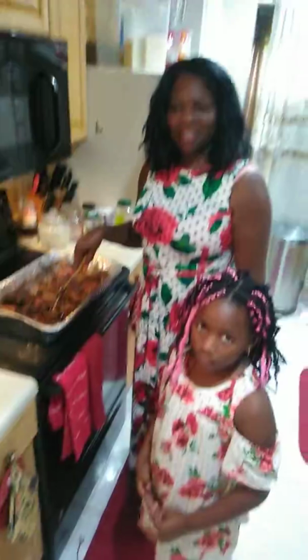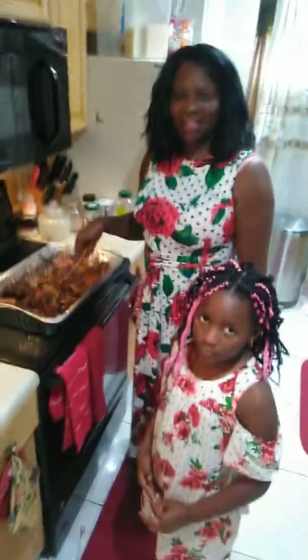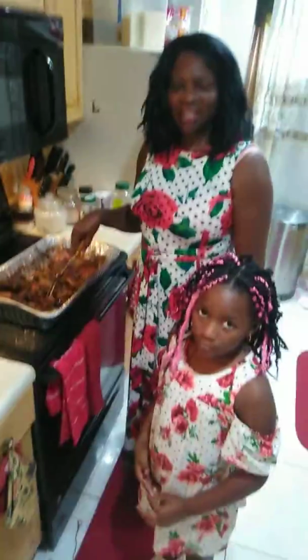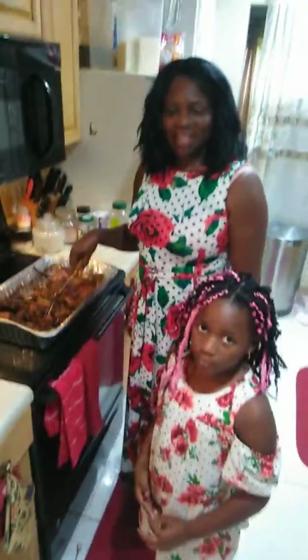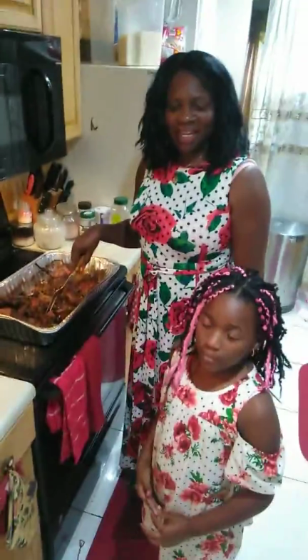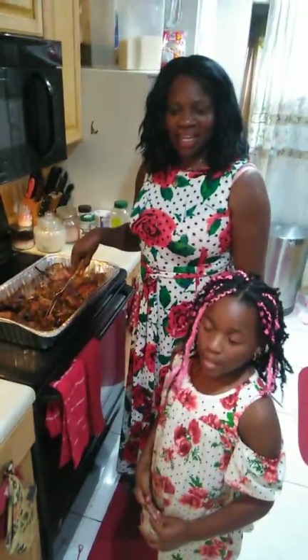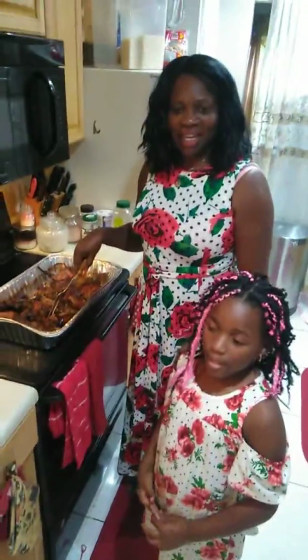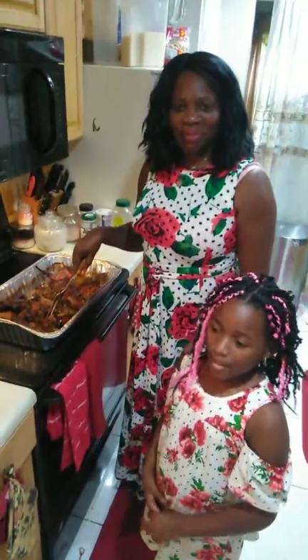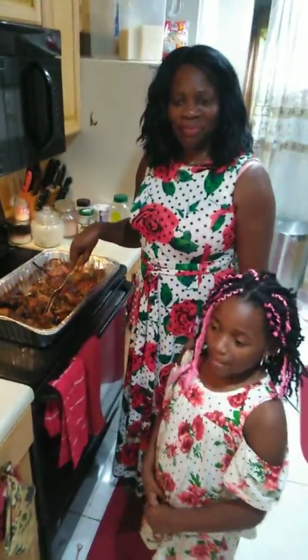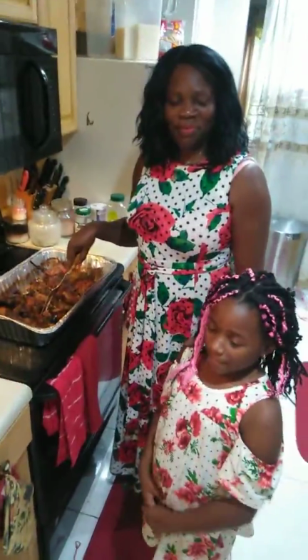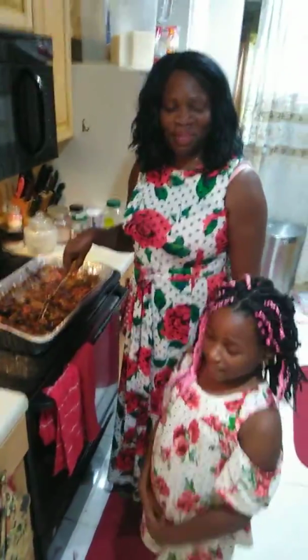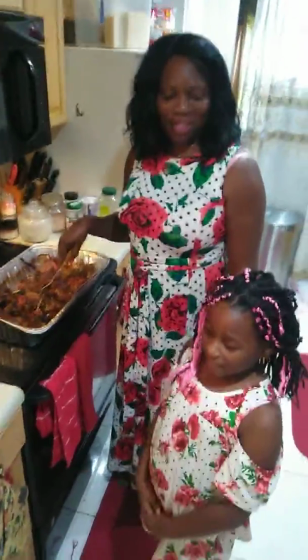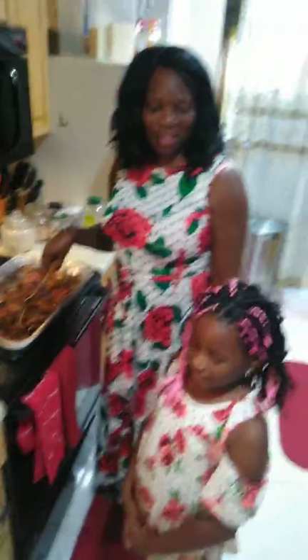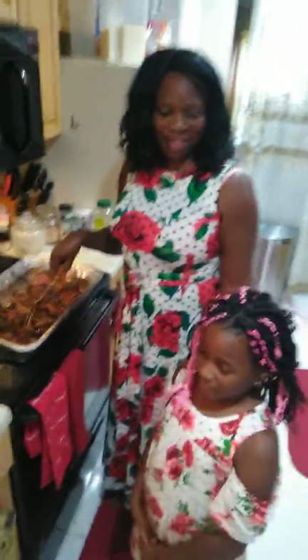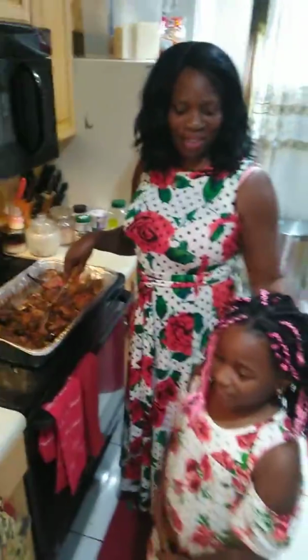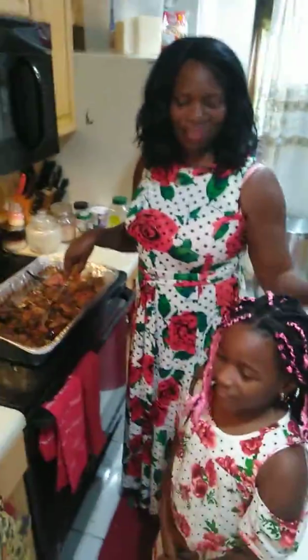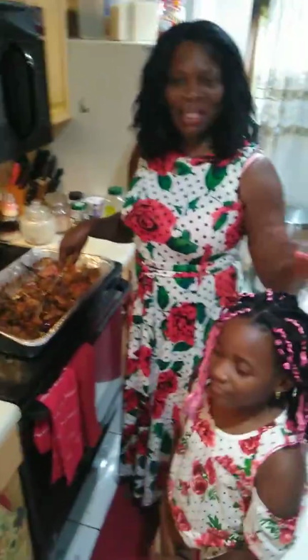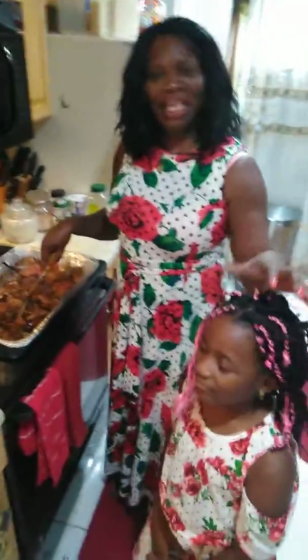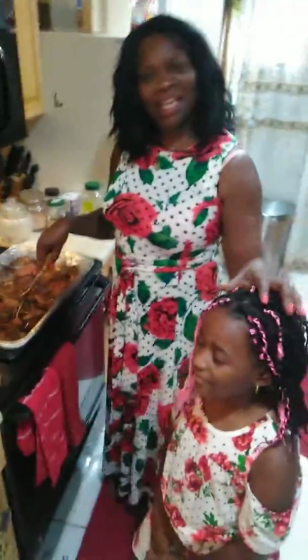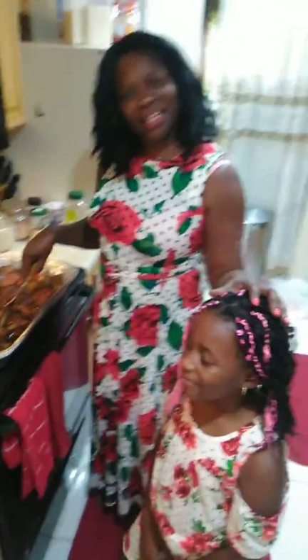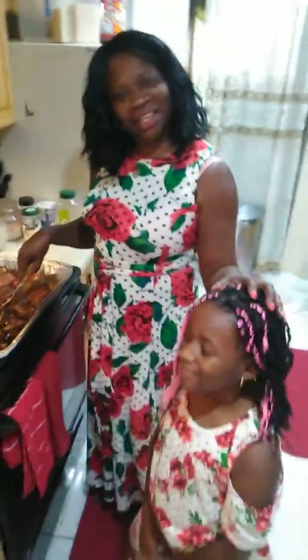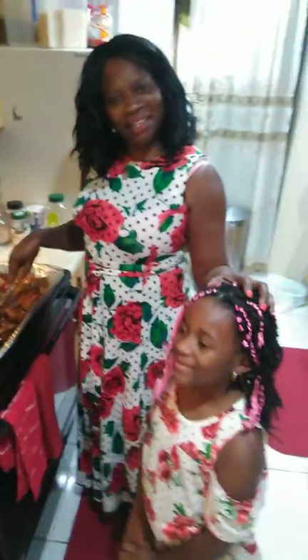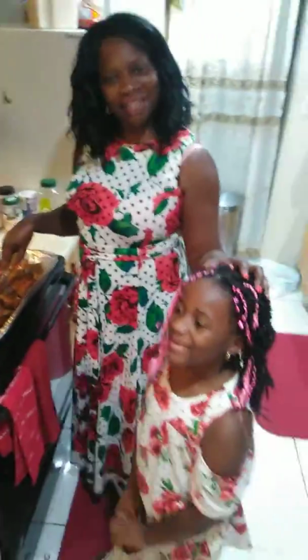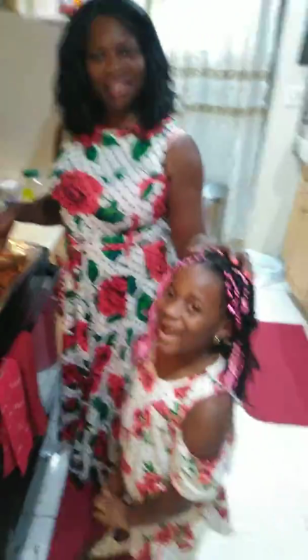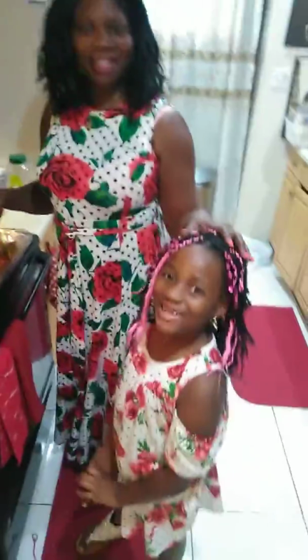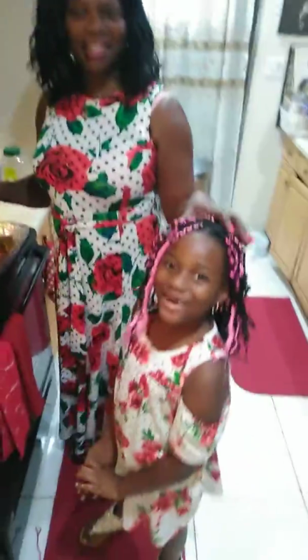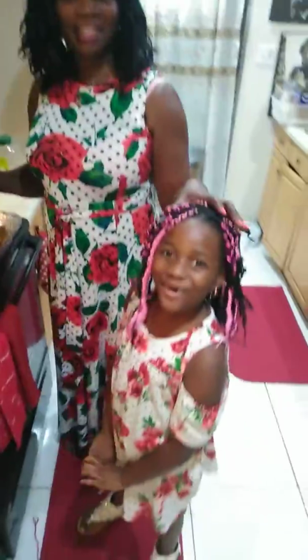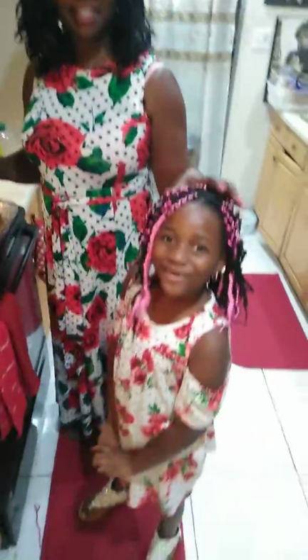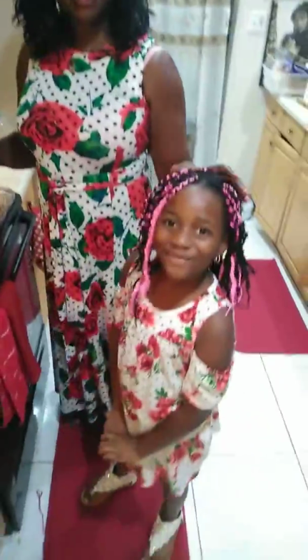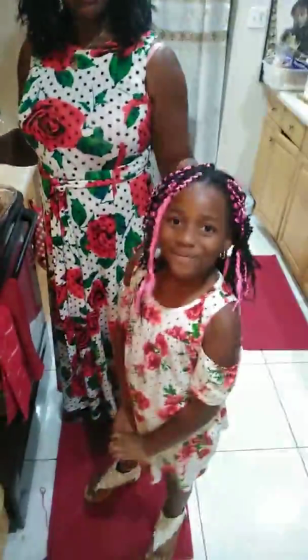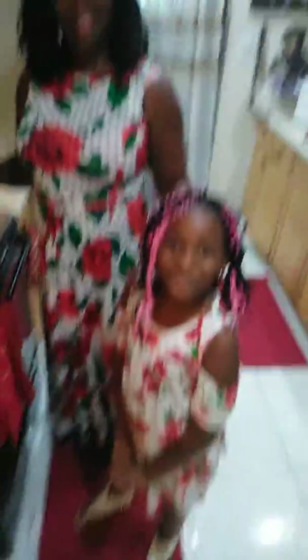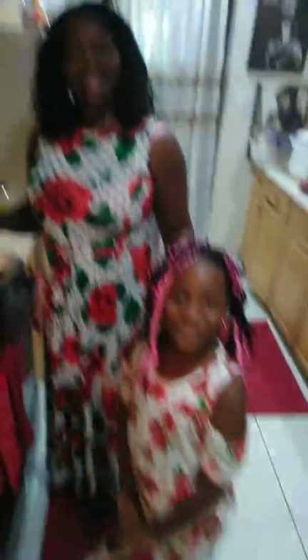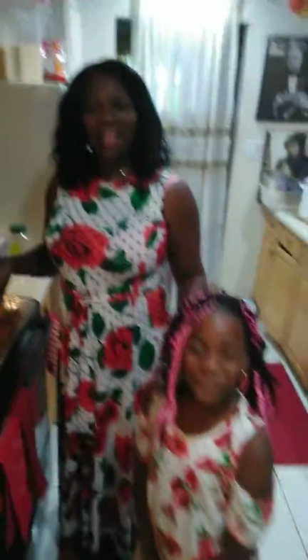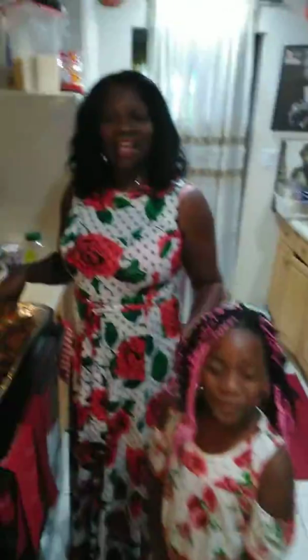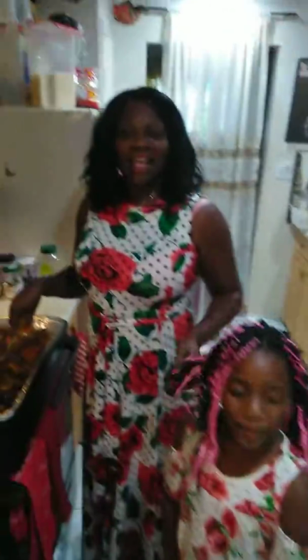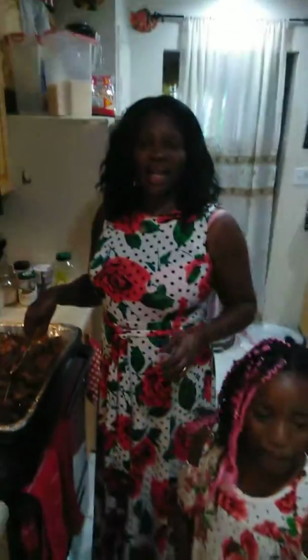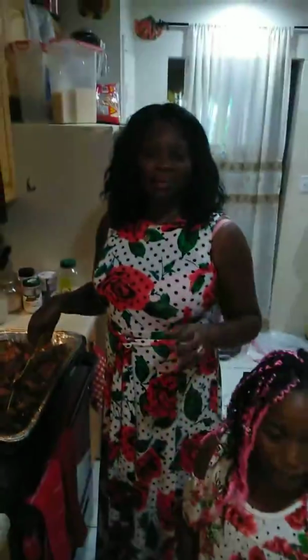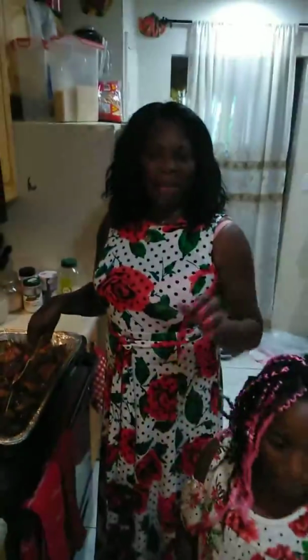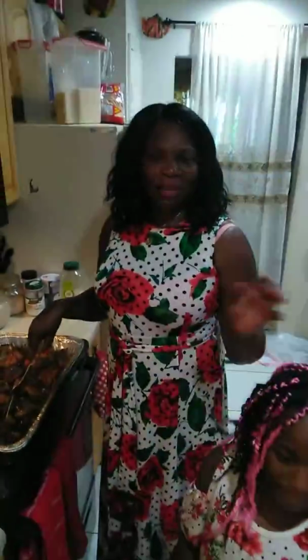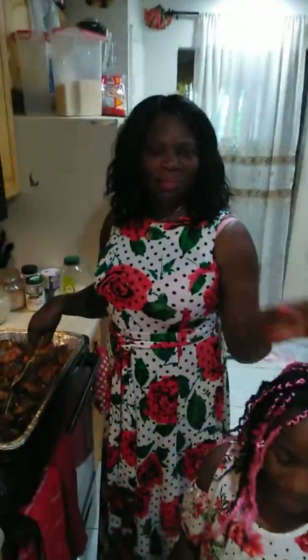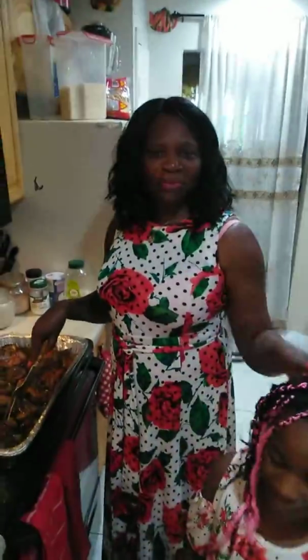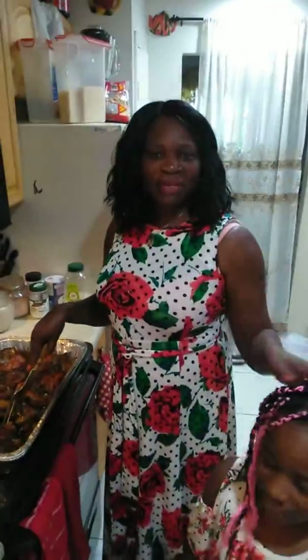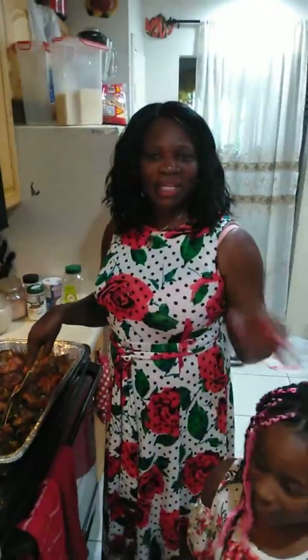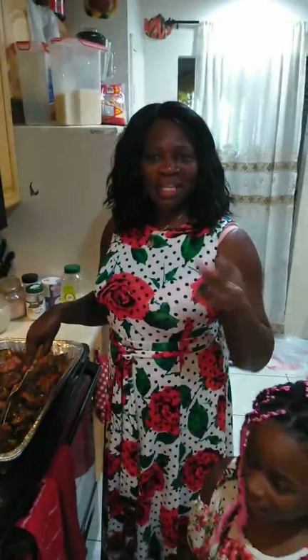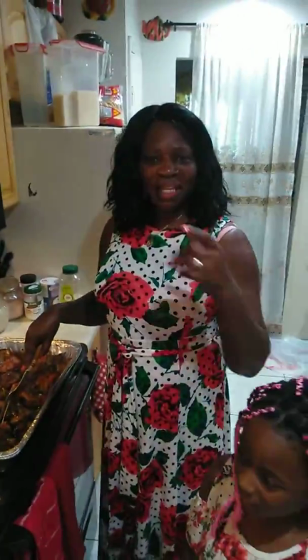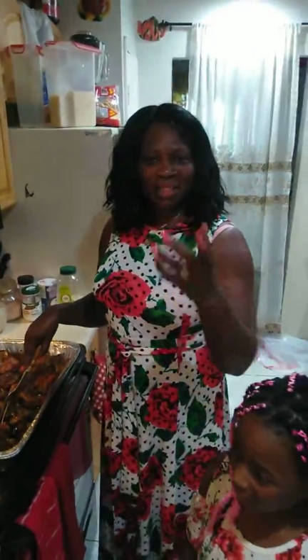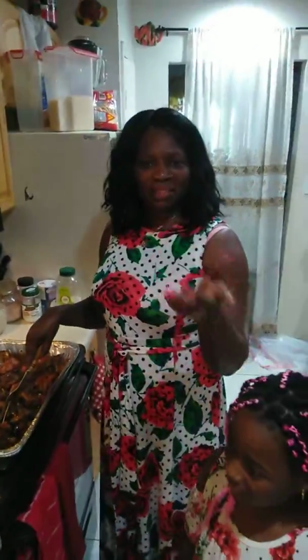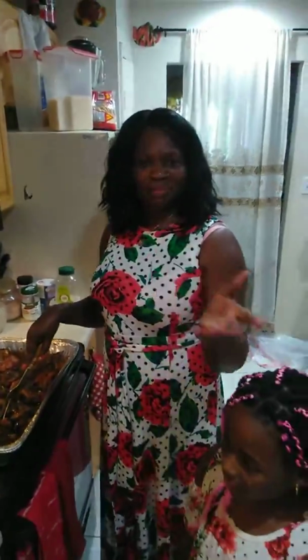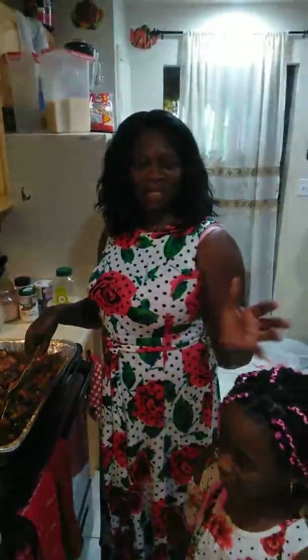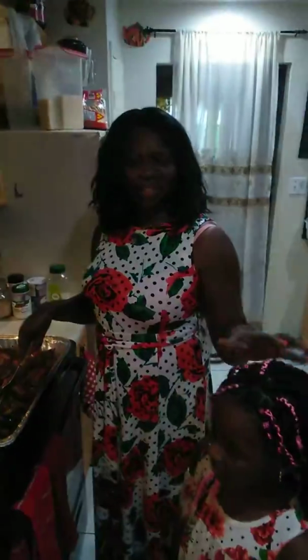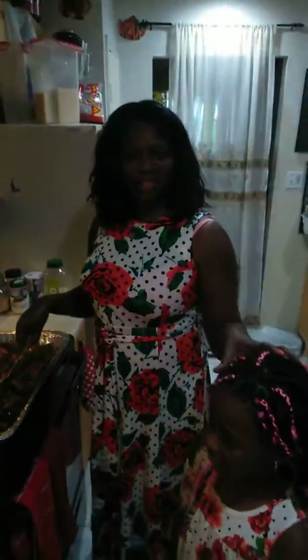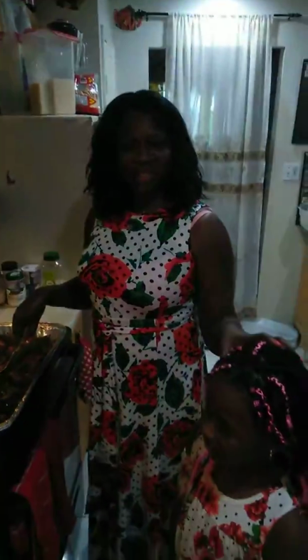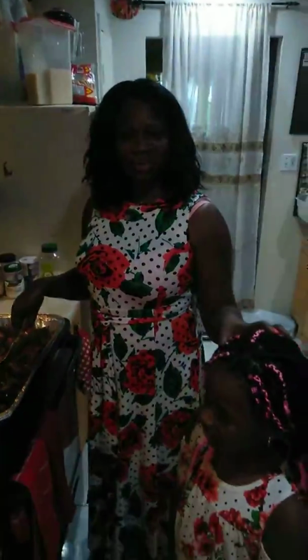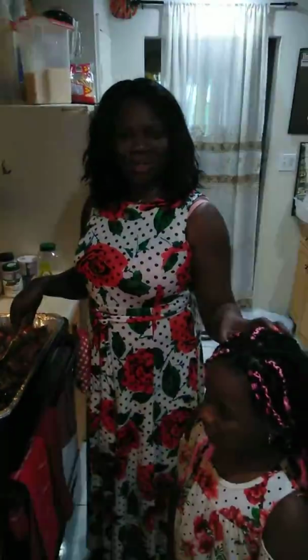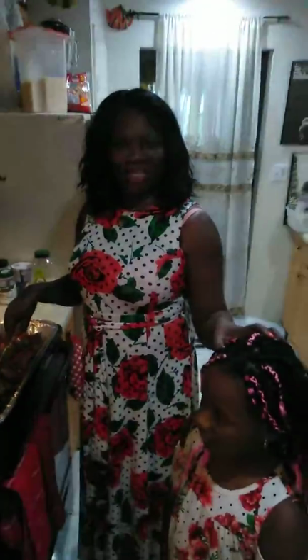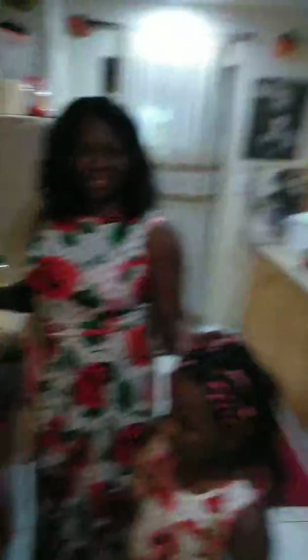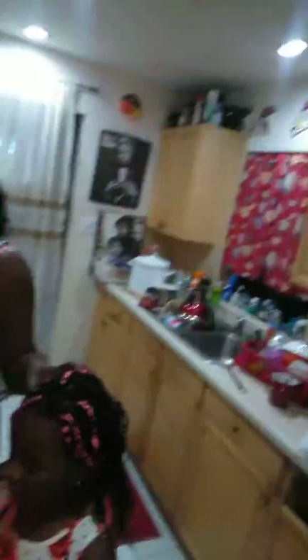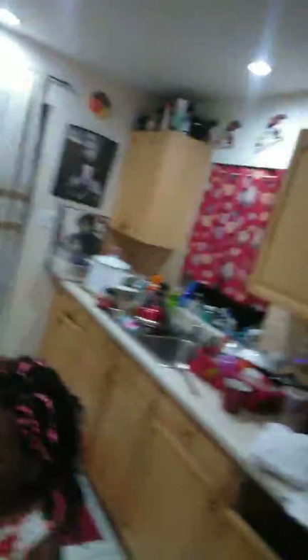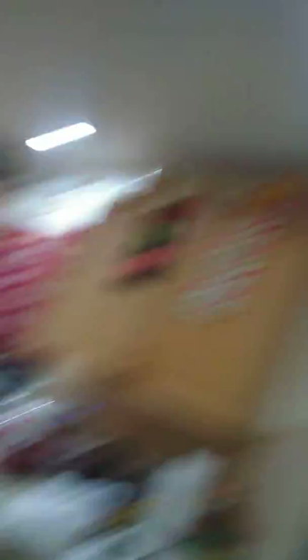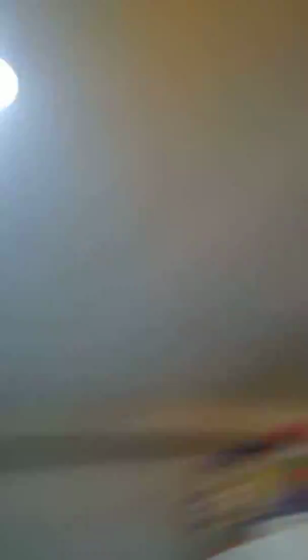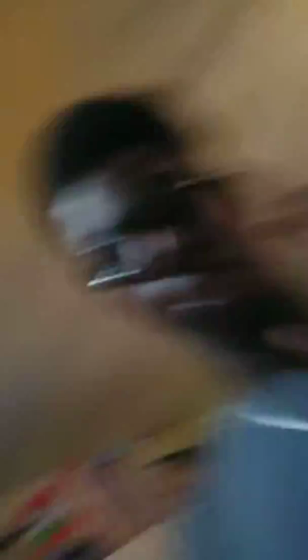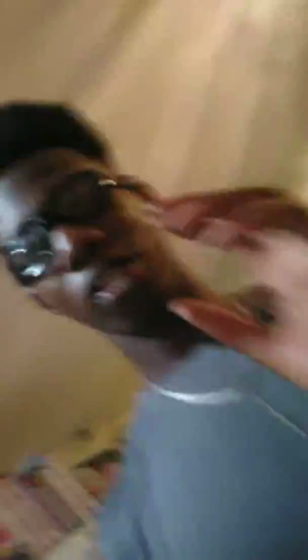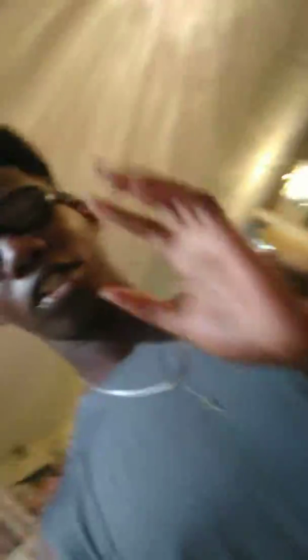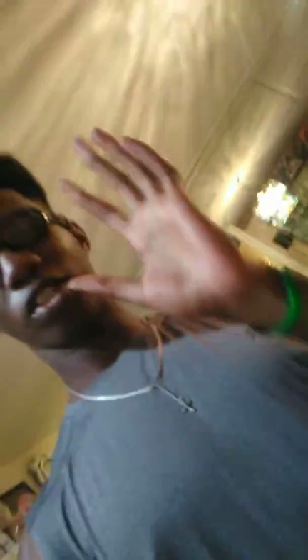Hi everyone, this is Michaela. Hello. I'm Anne-Marie and that's my son Durante. Hello.